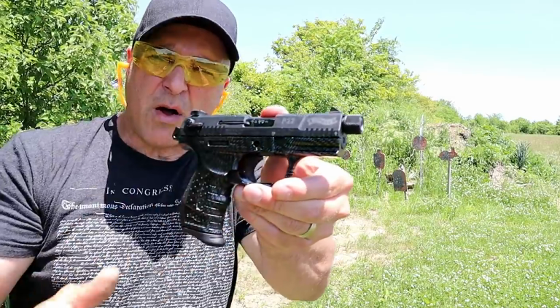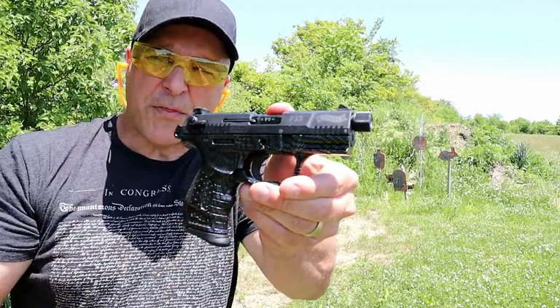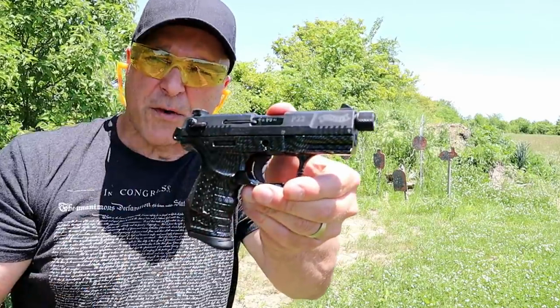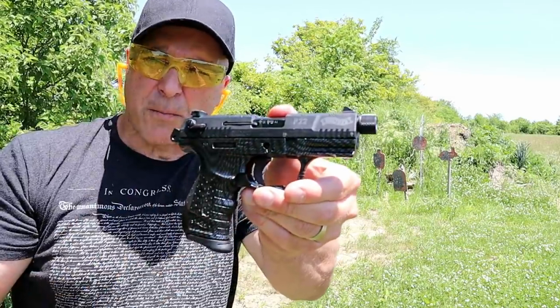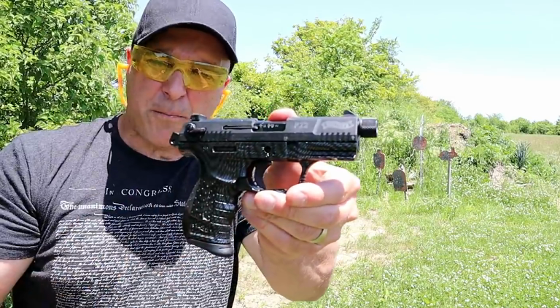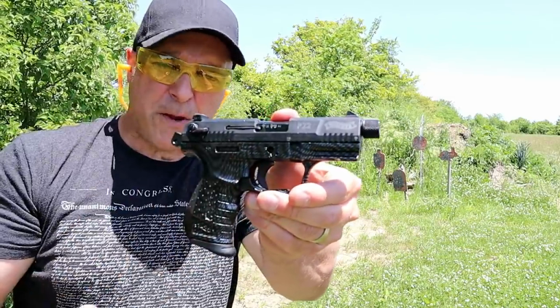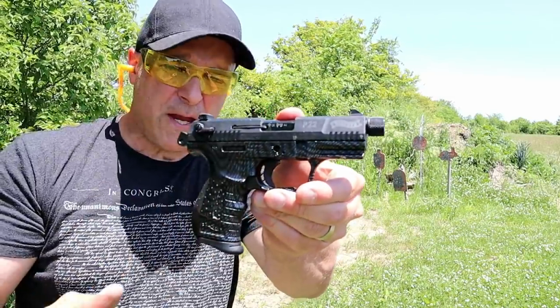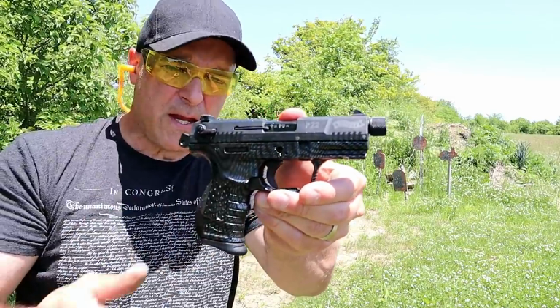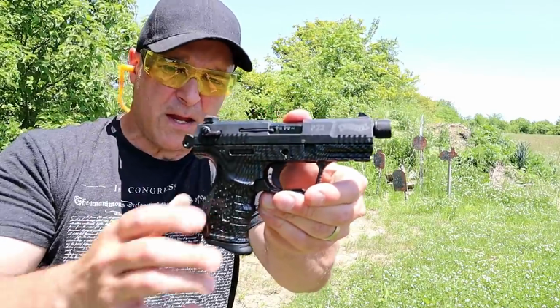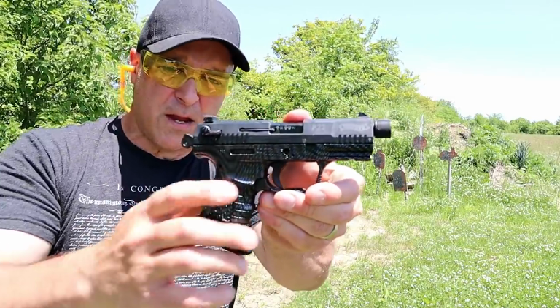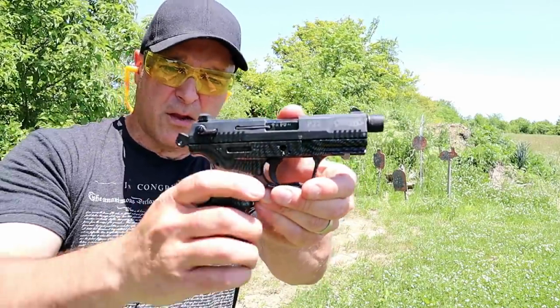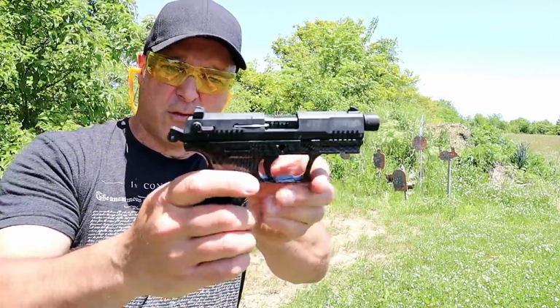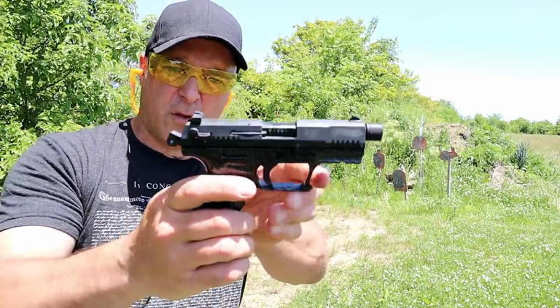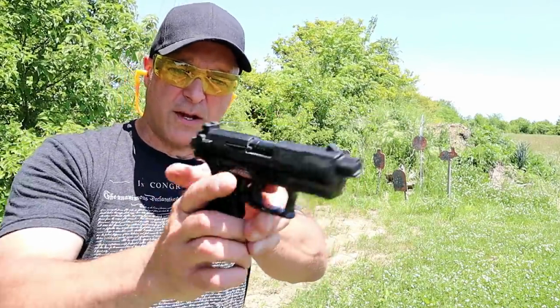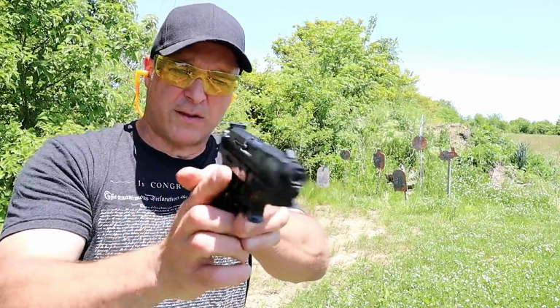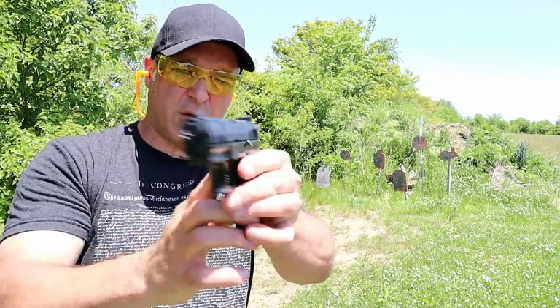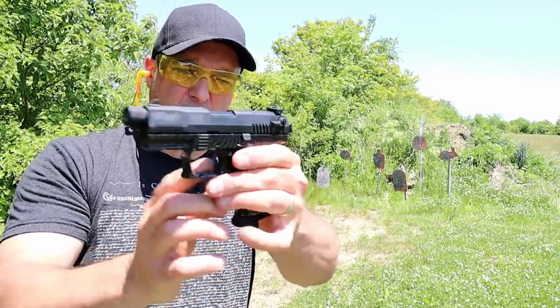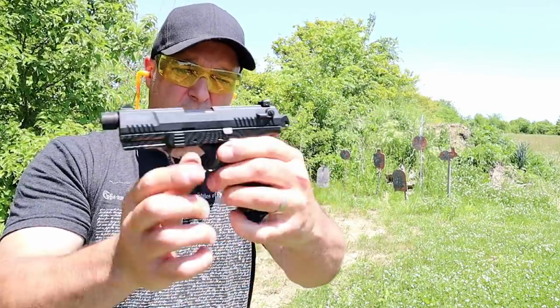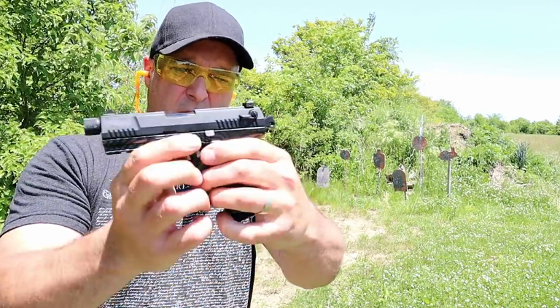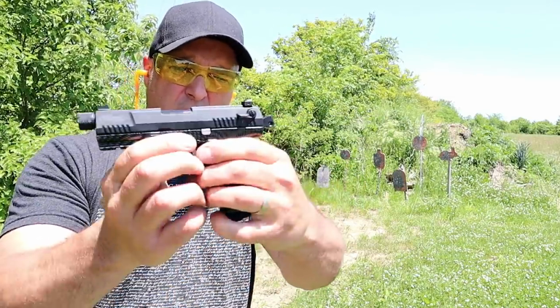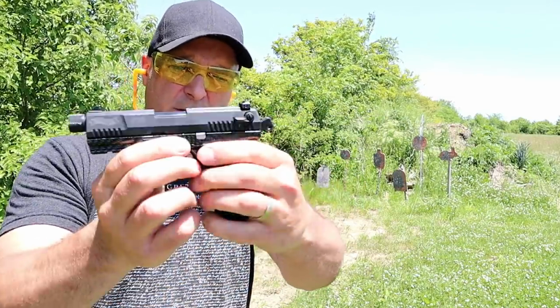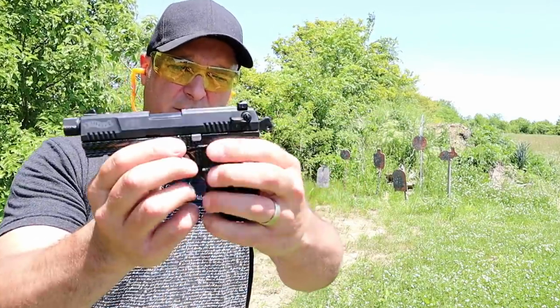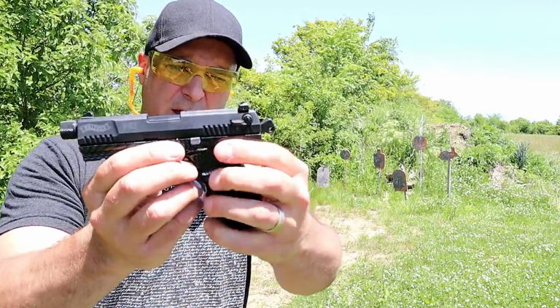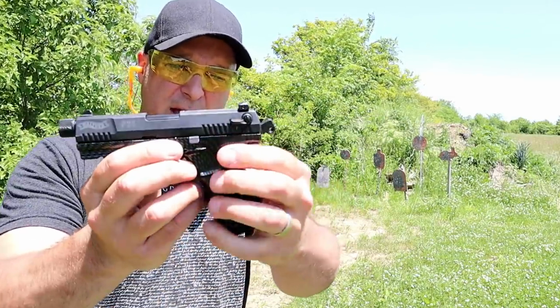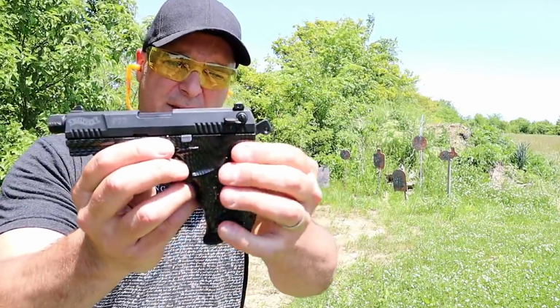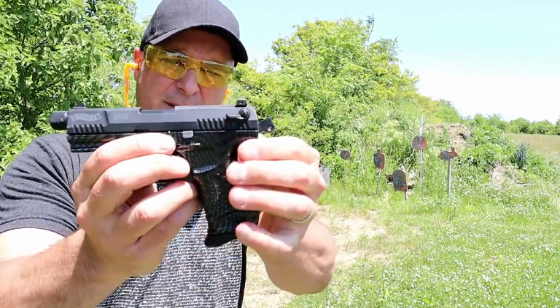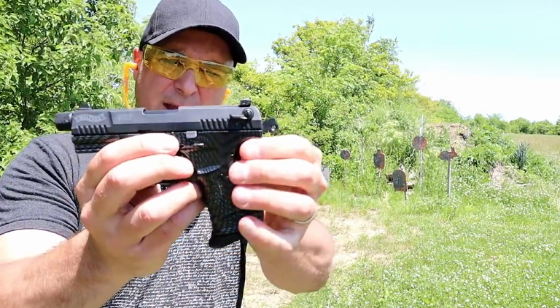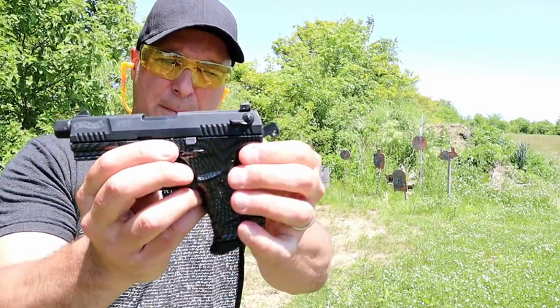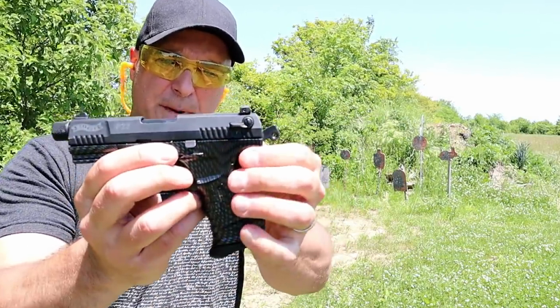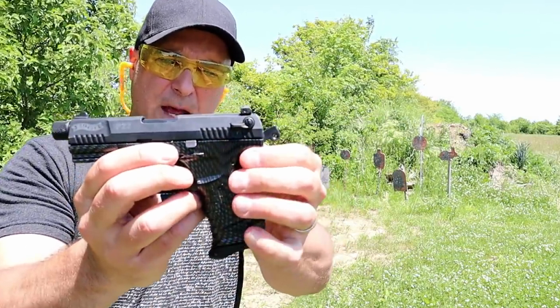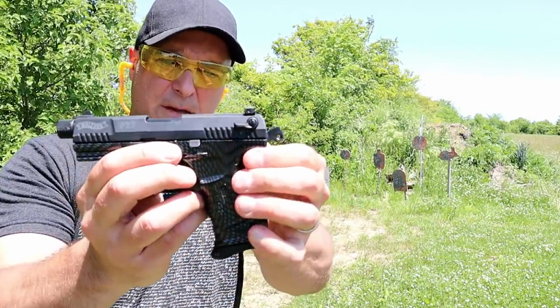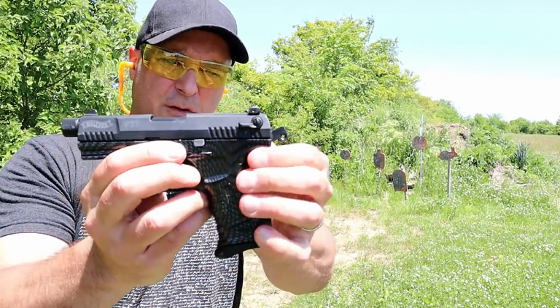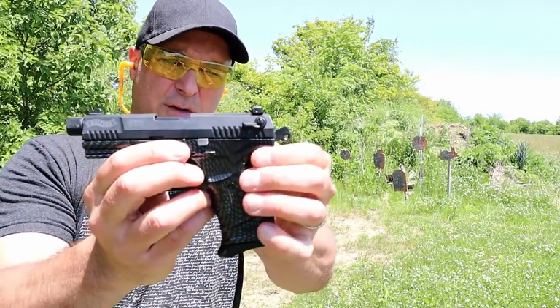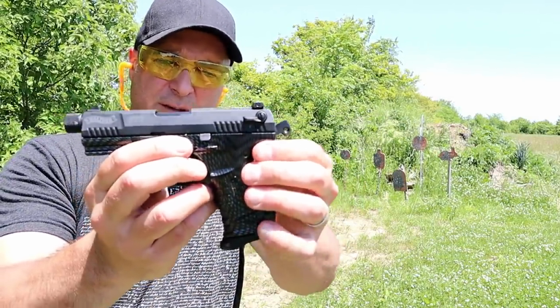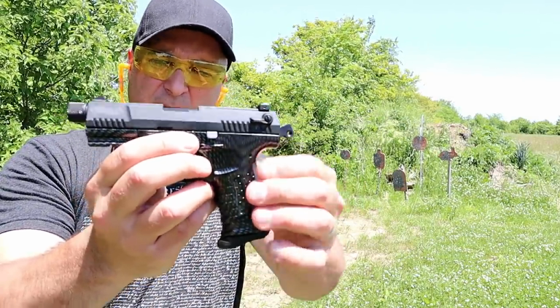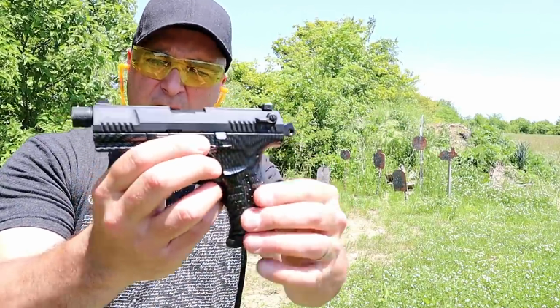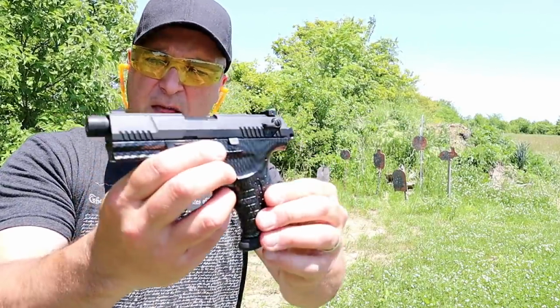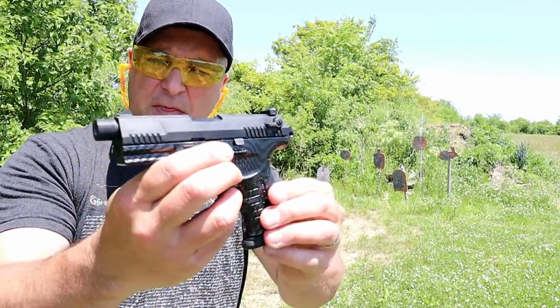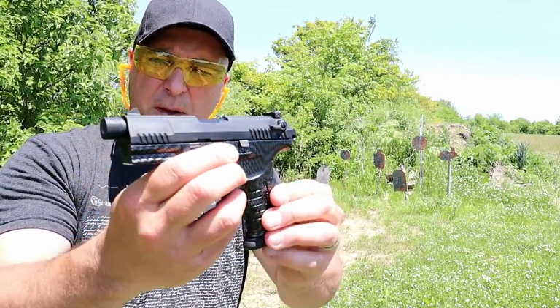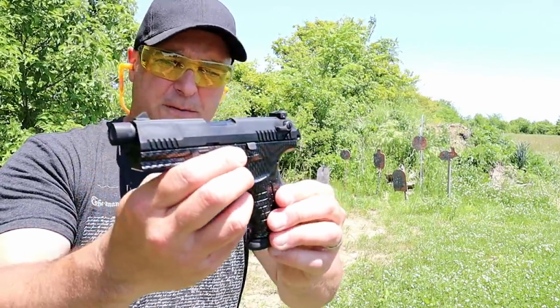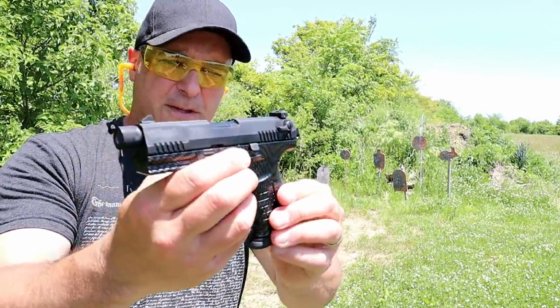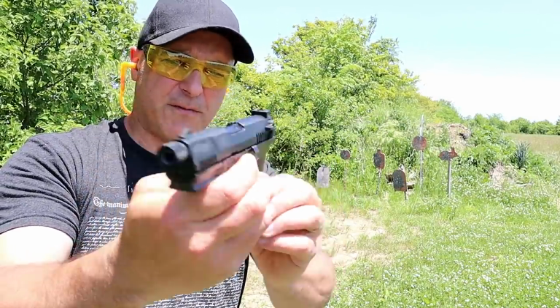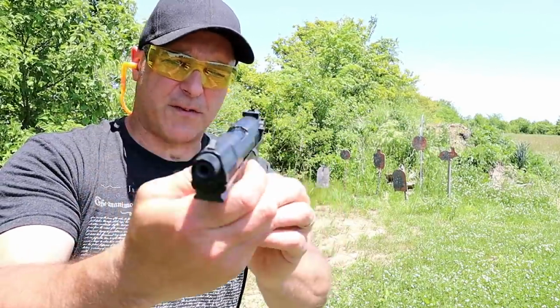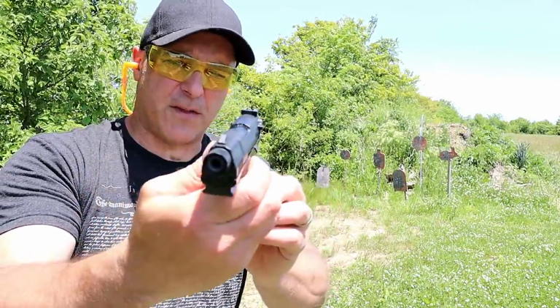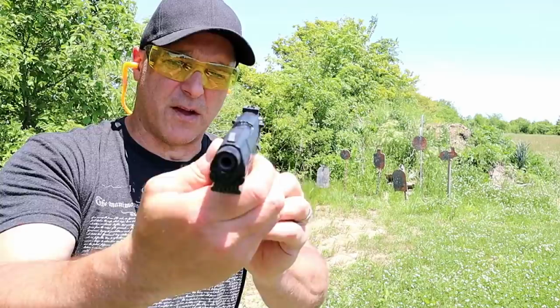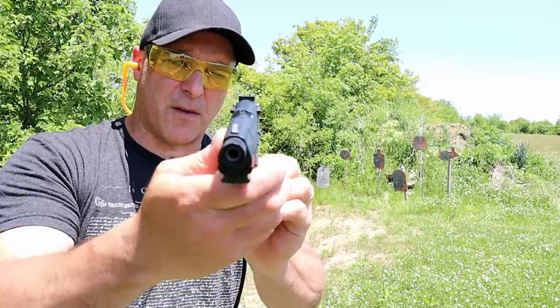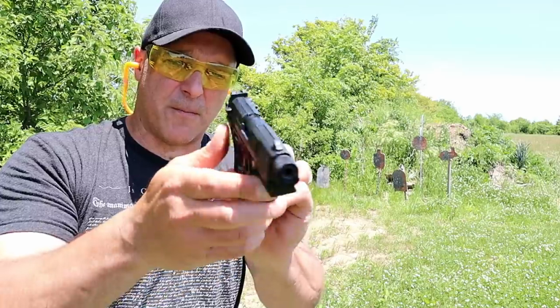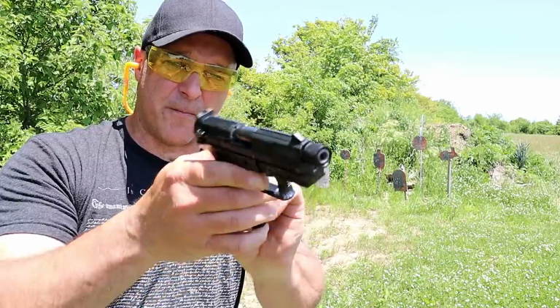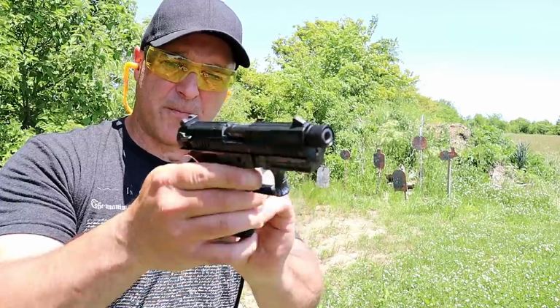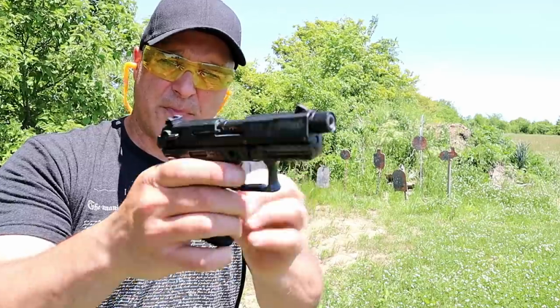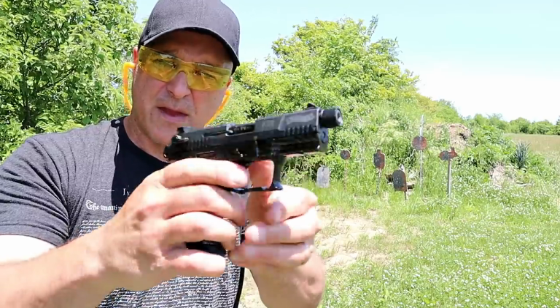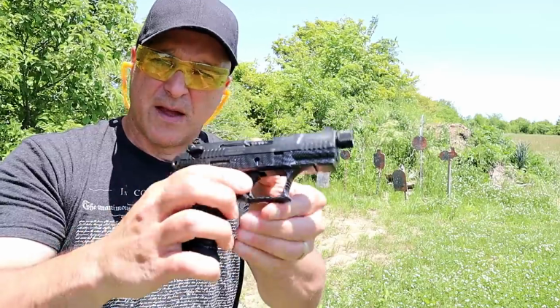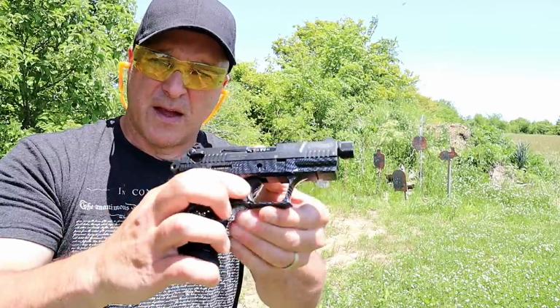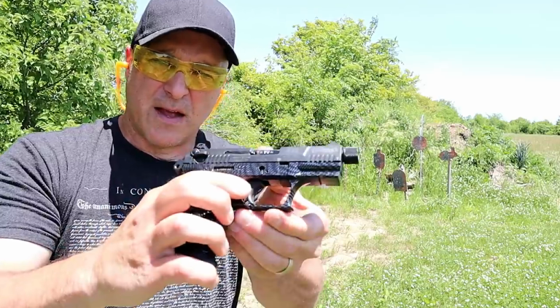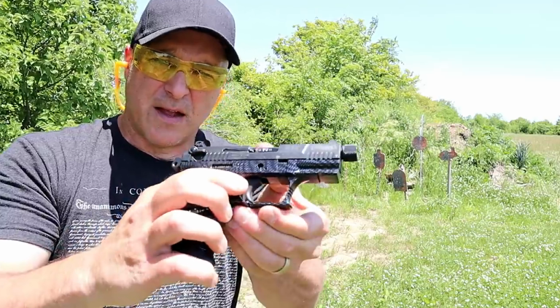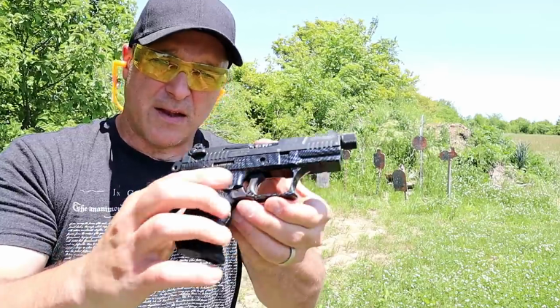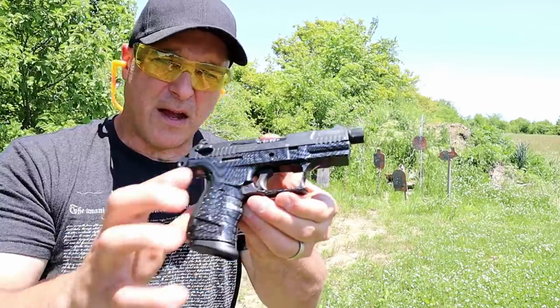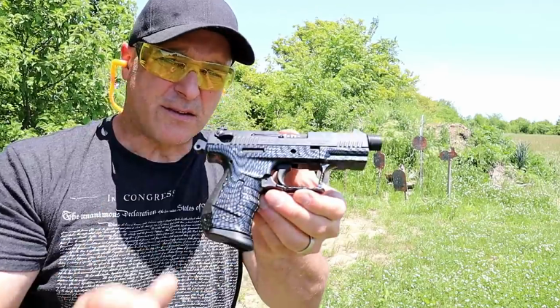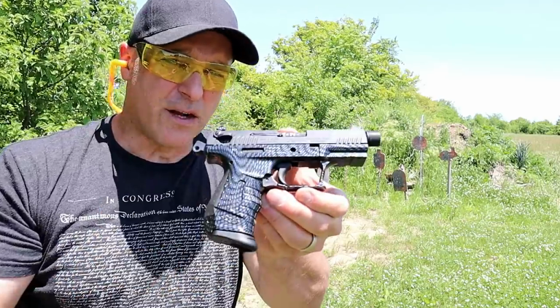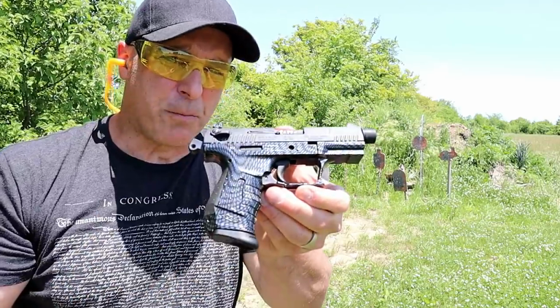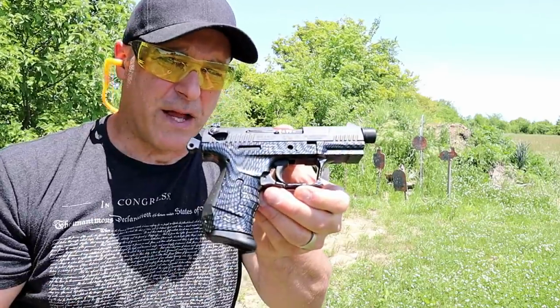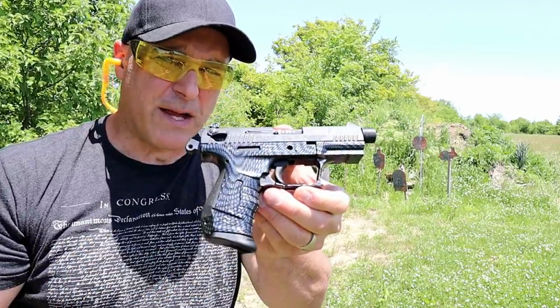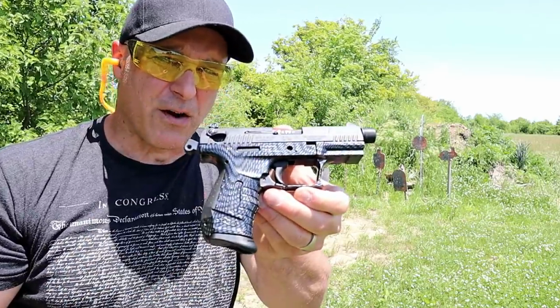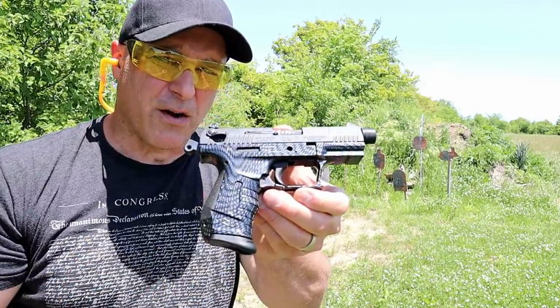The Walther P22 also has an ambidextrous thumb safety — nice little plinker.